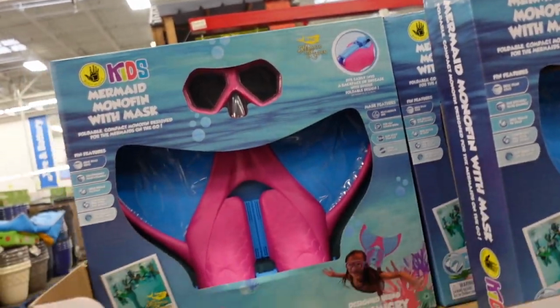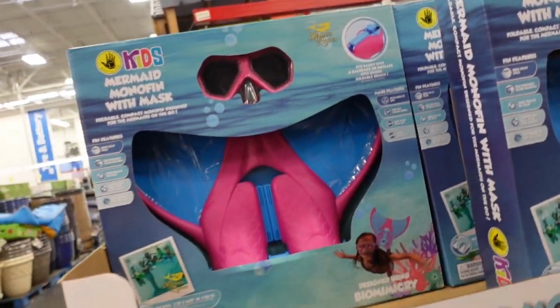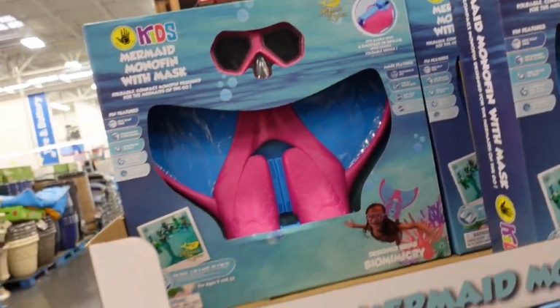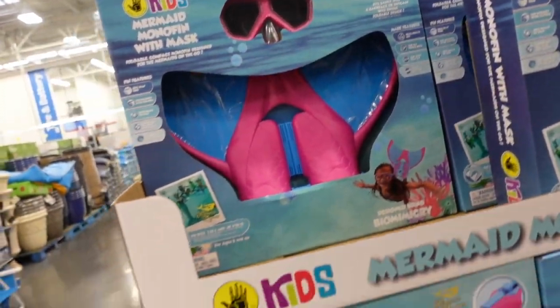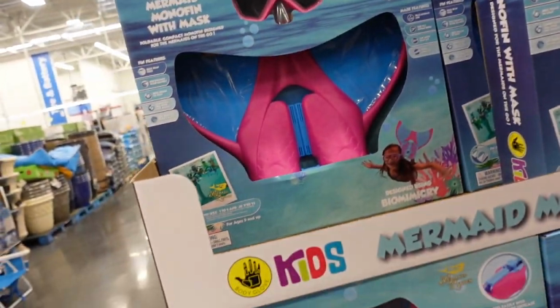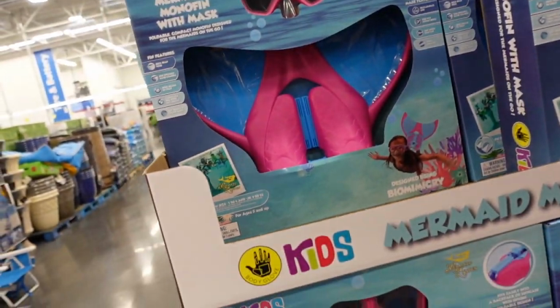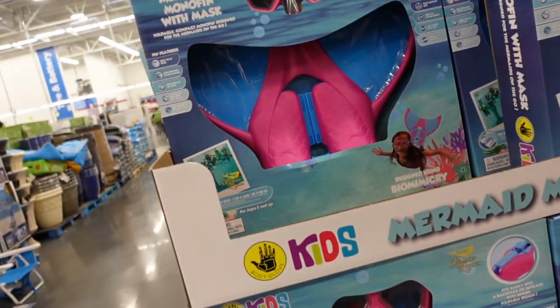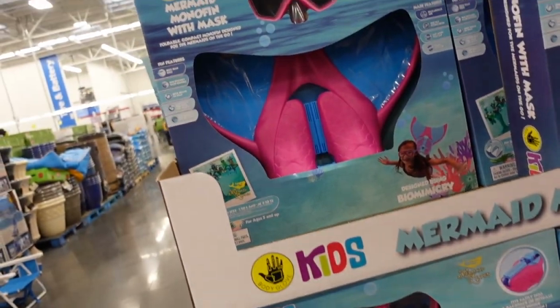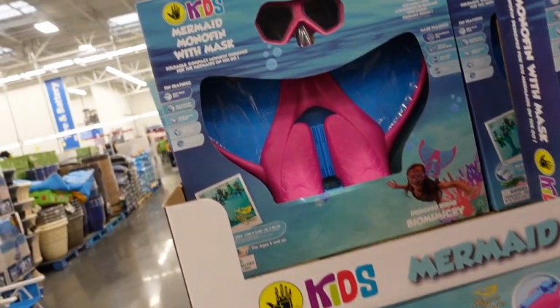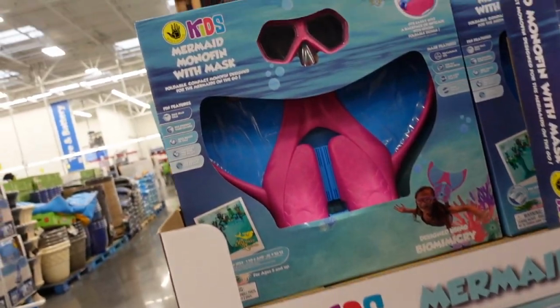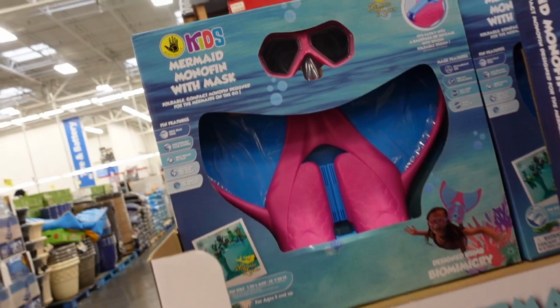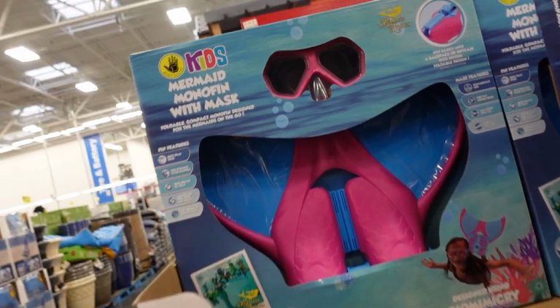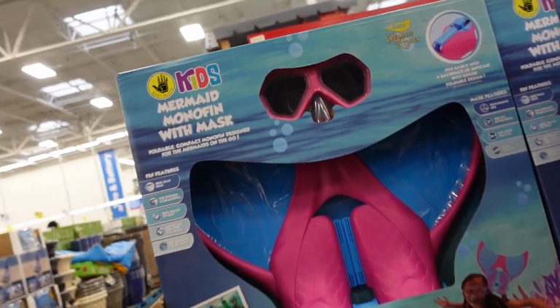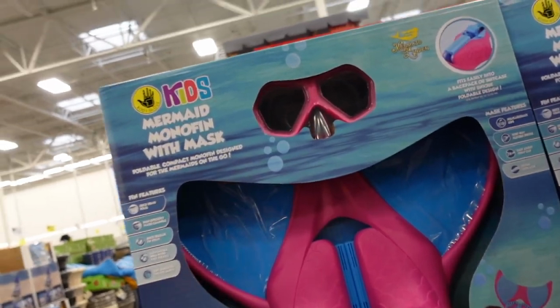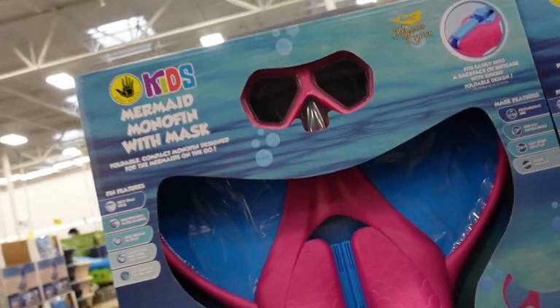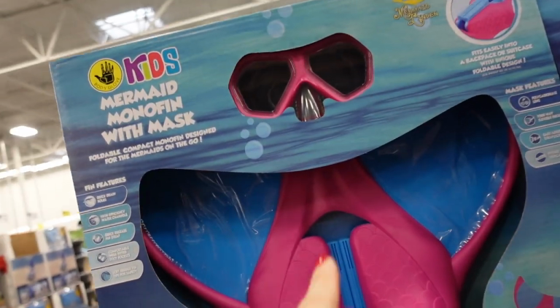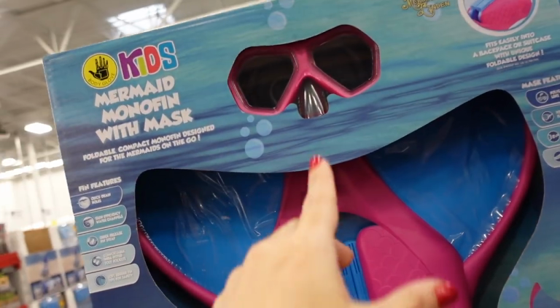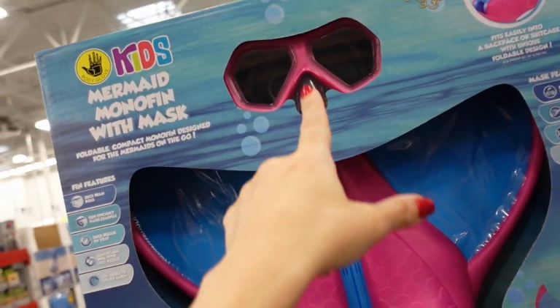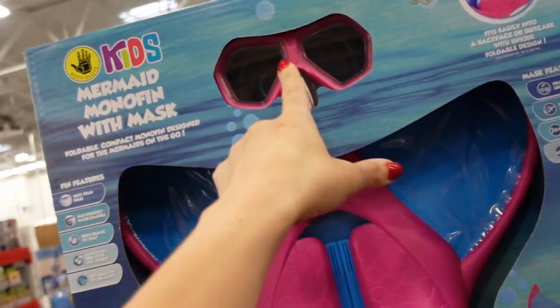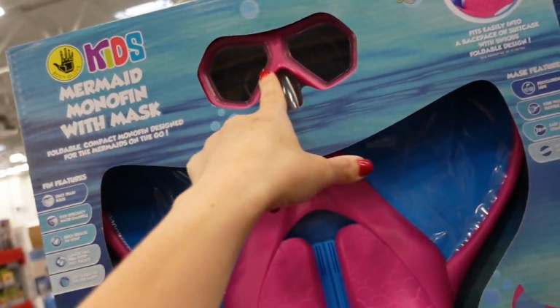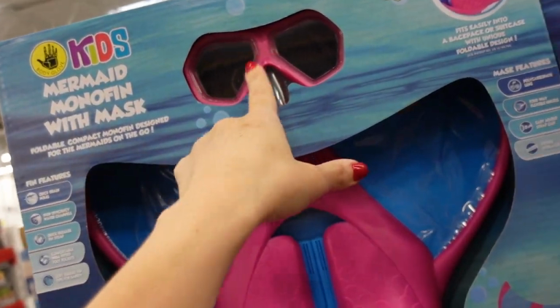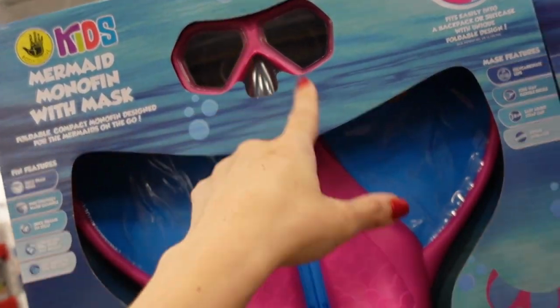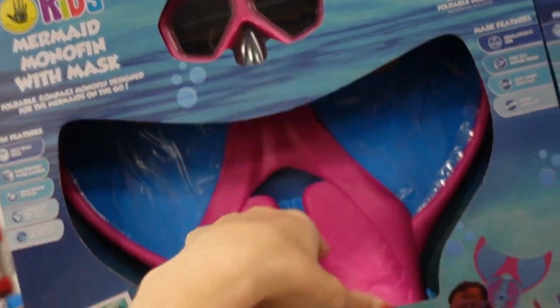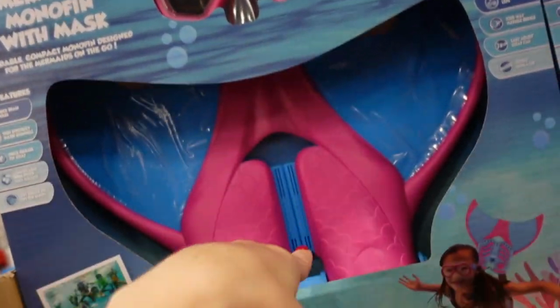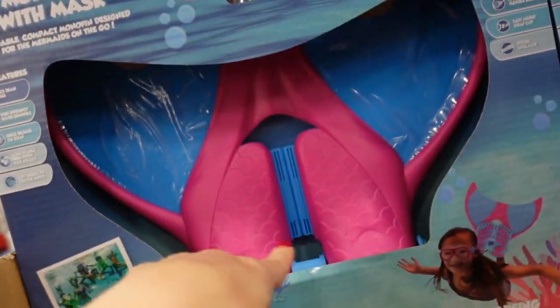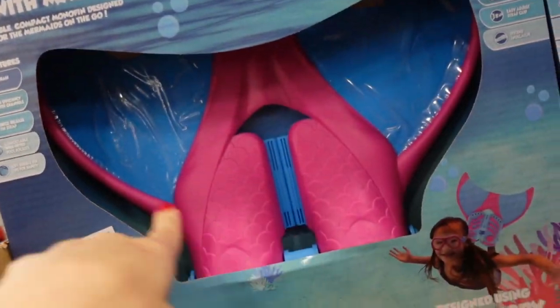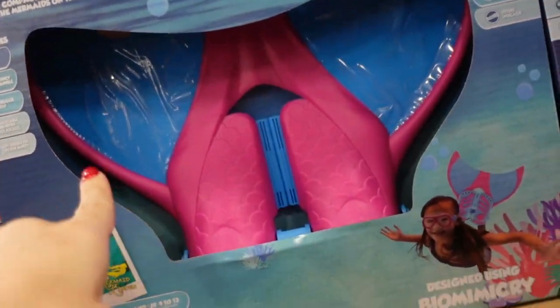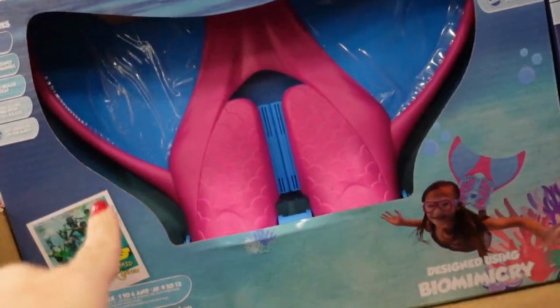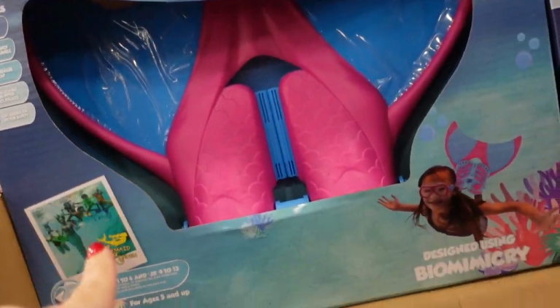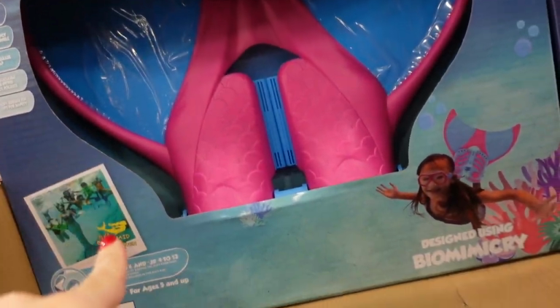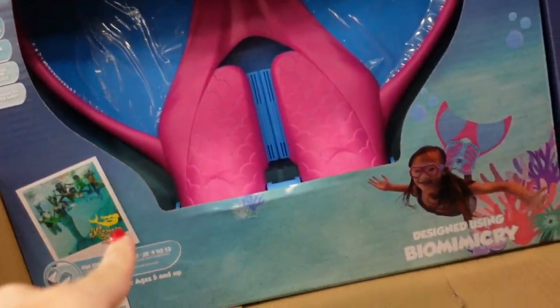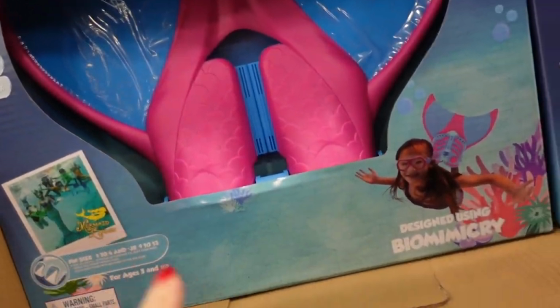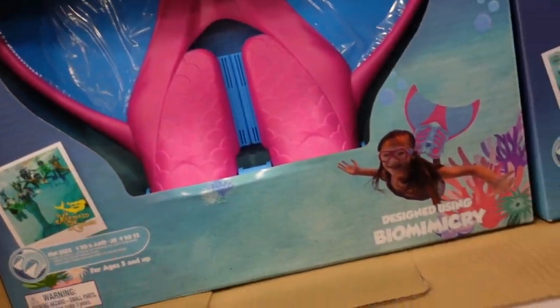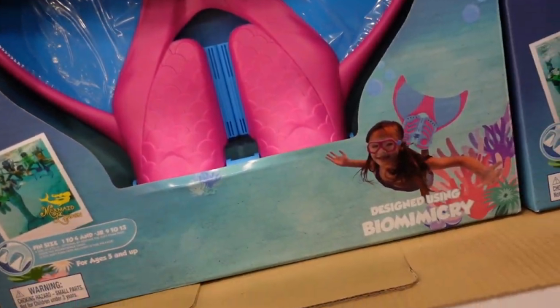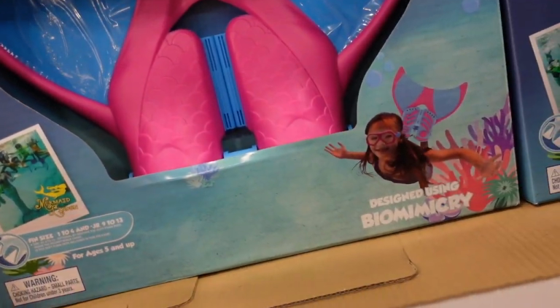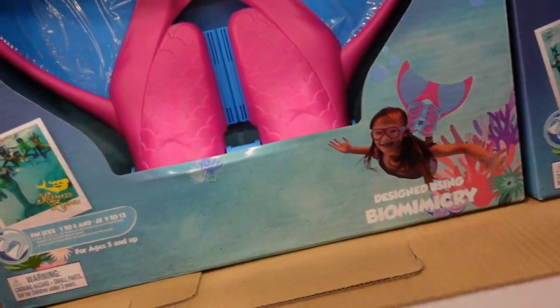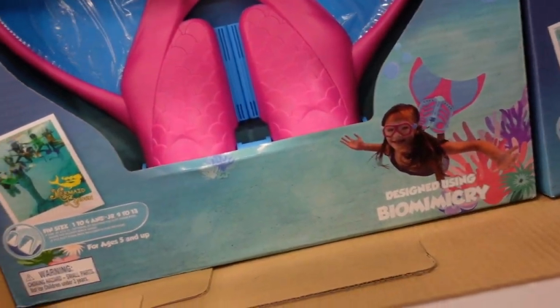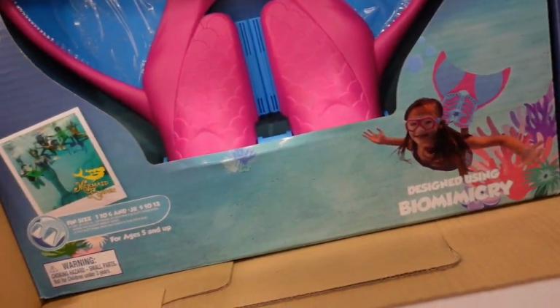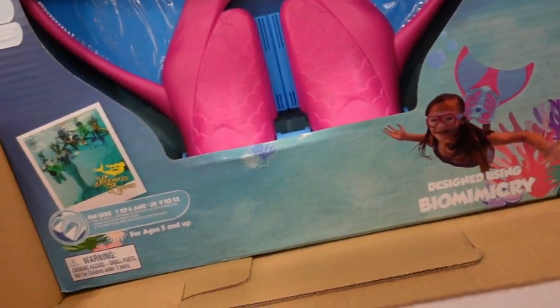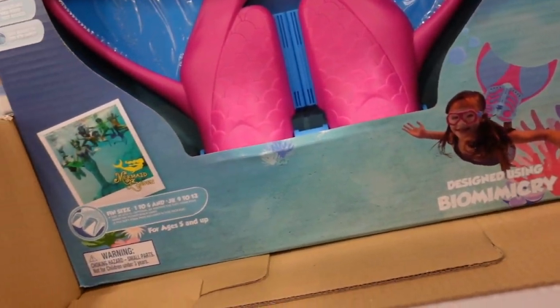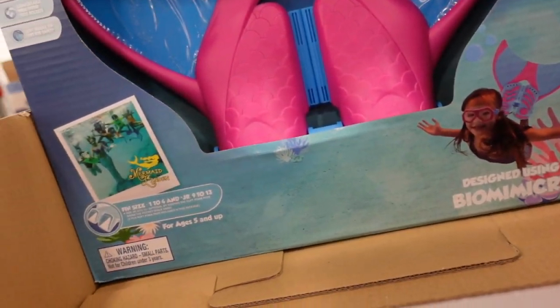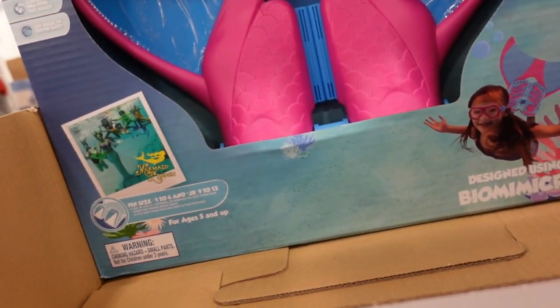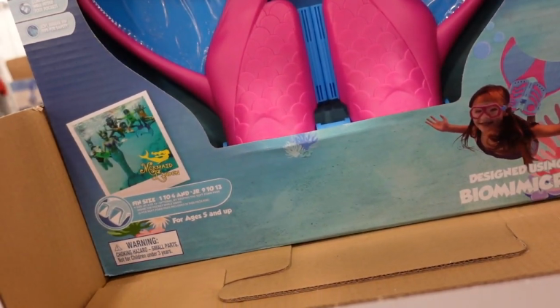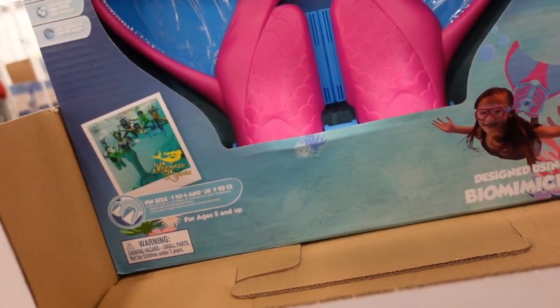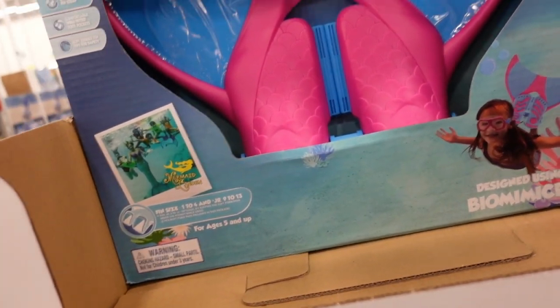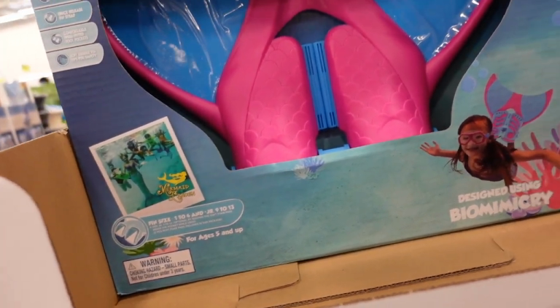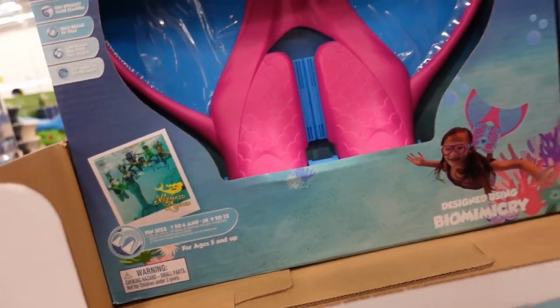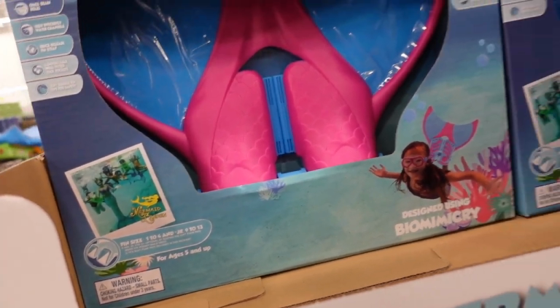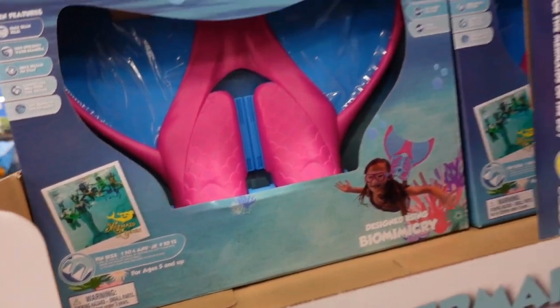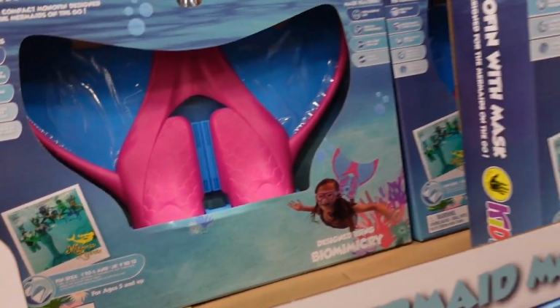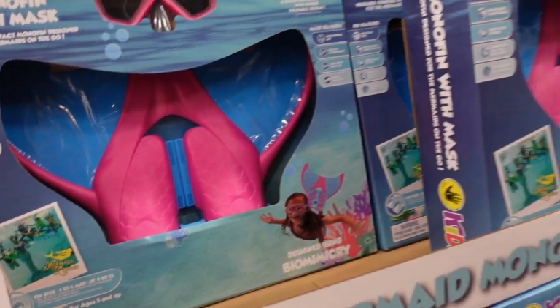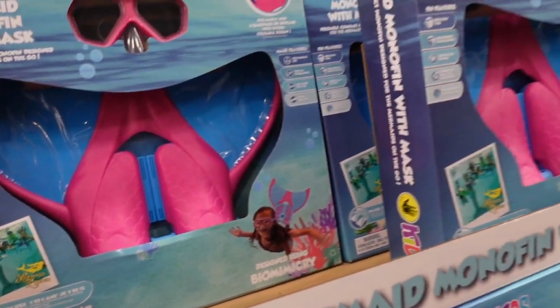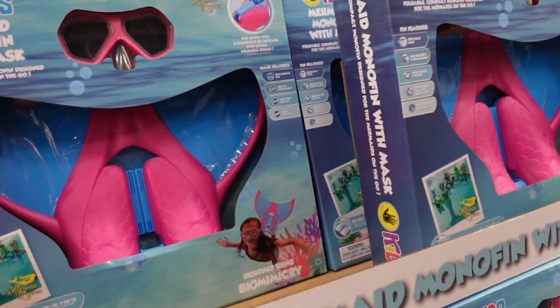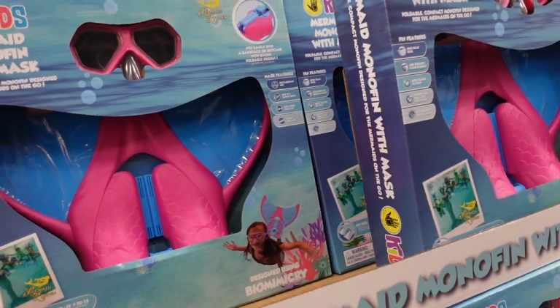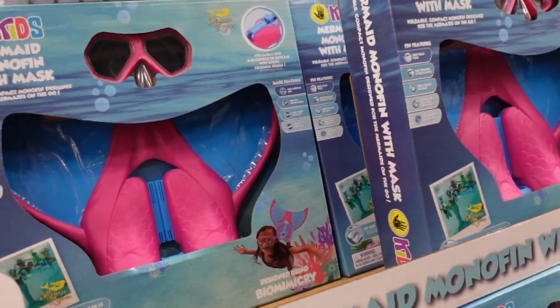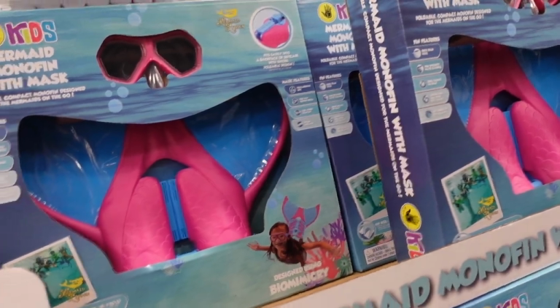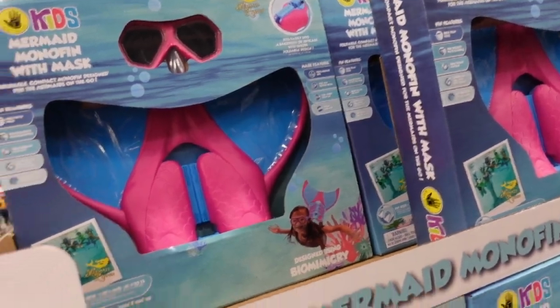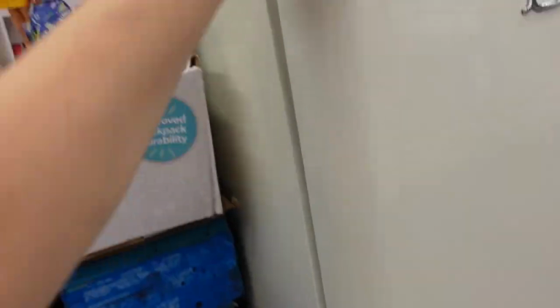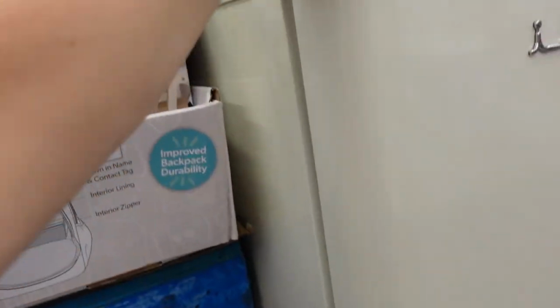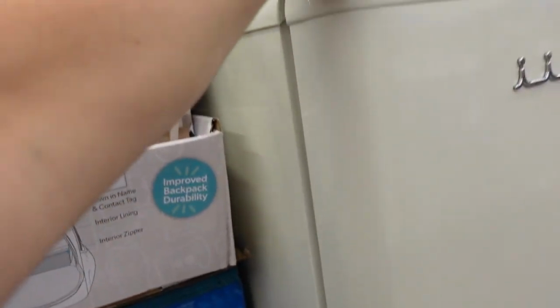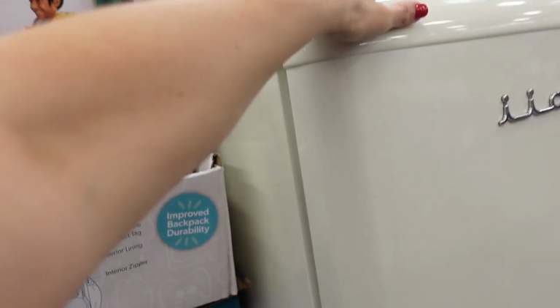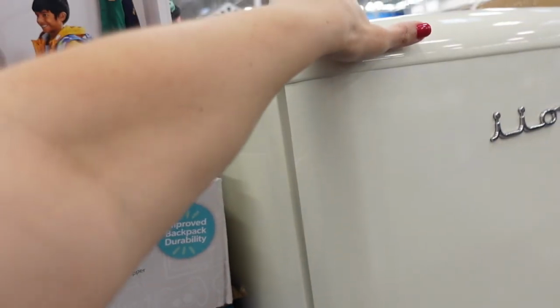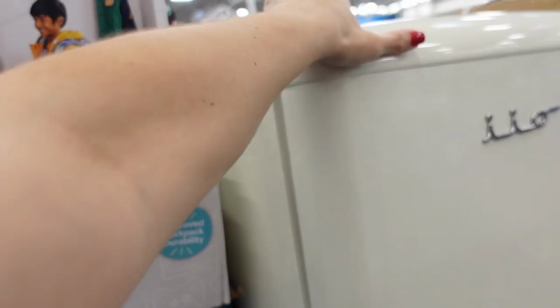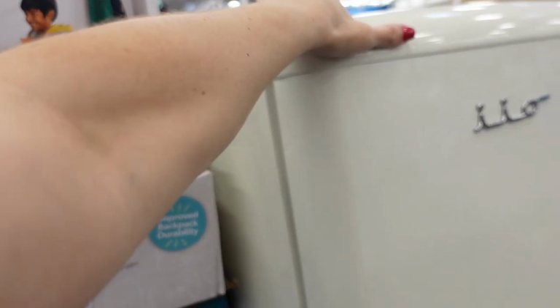The little fence set for kids is on sale for $19.98, regularly $24.98. You get the little mask and the fence, for ages five and up.